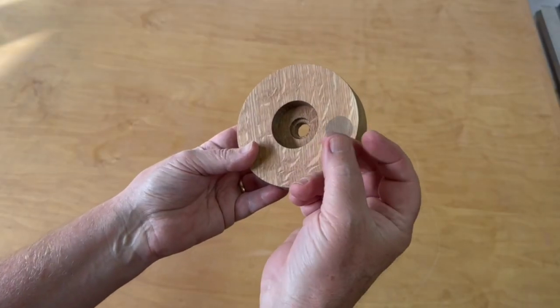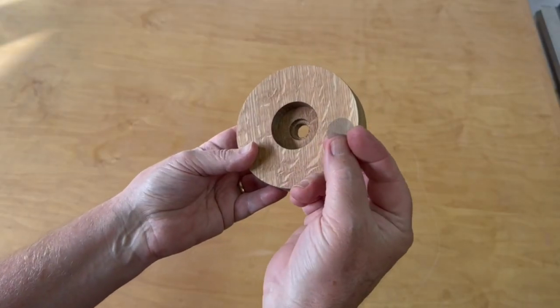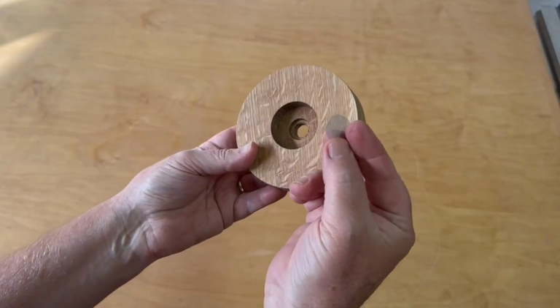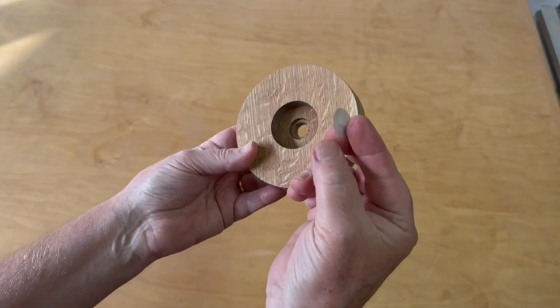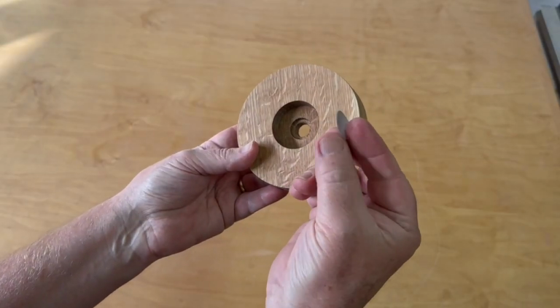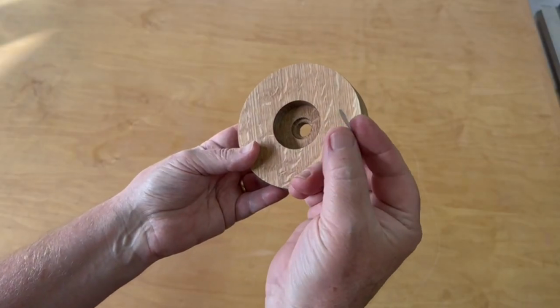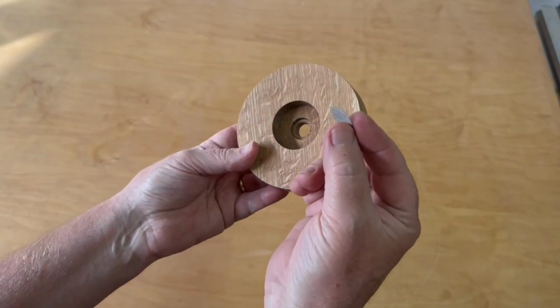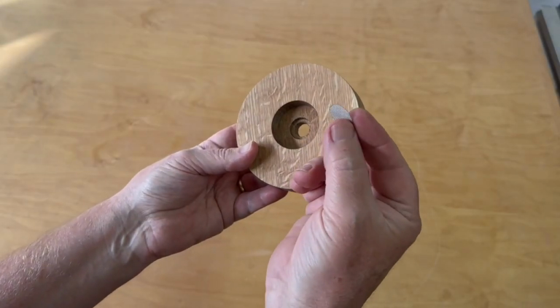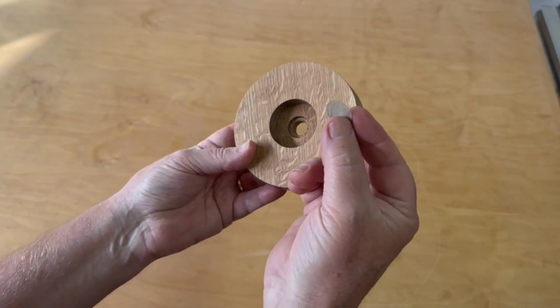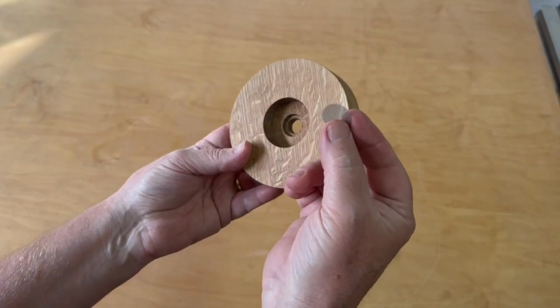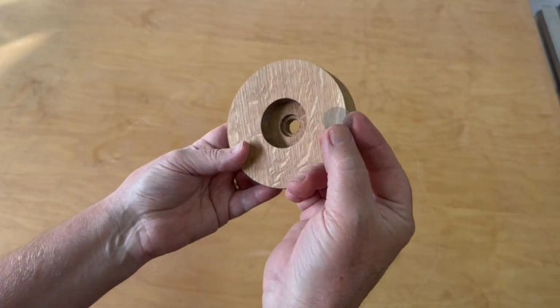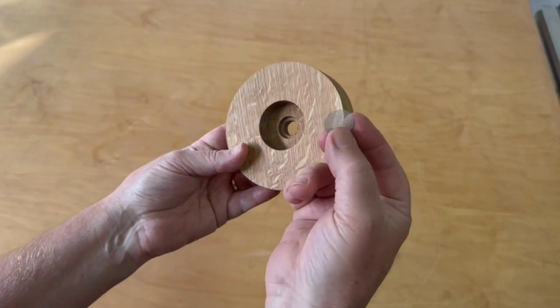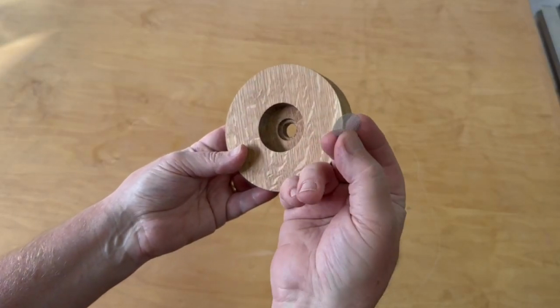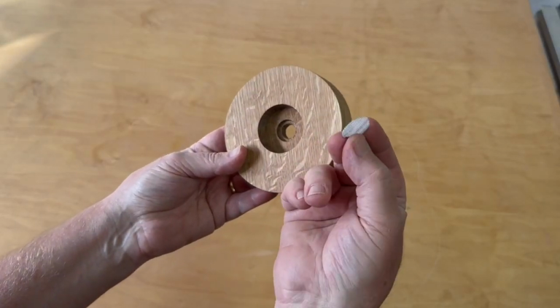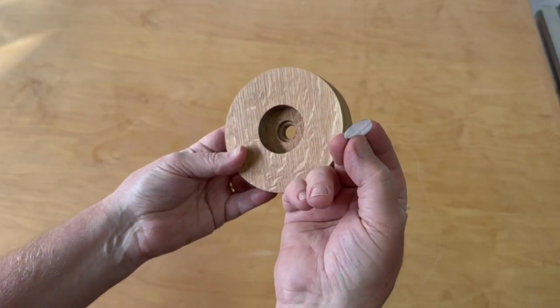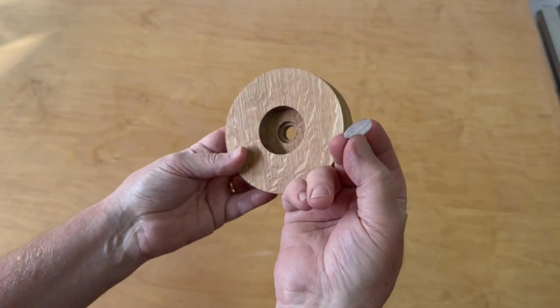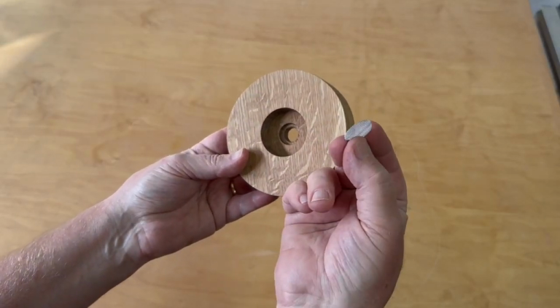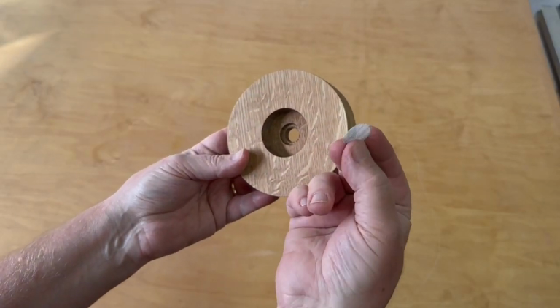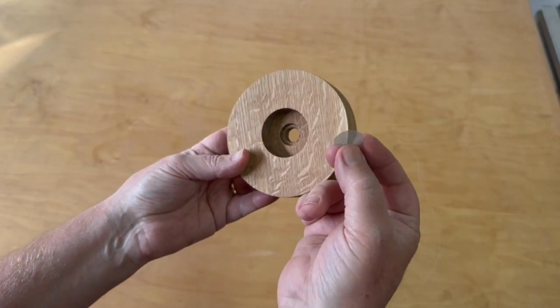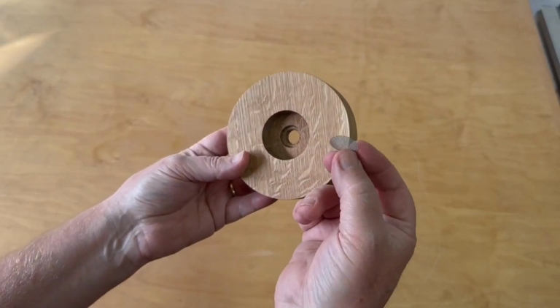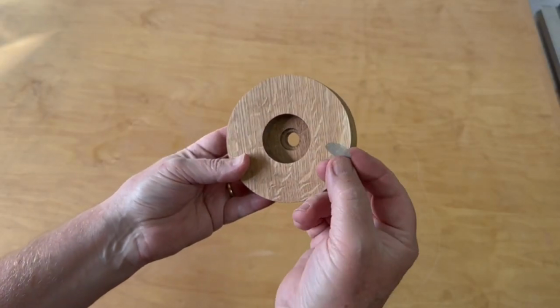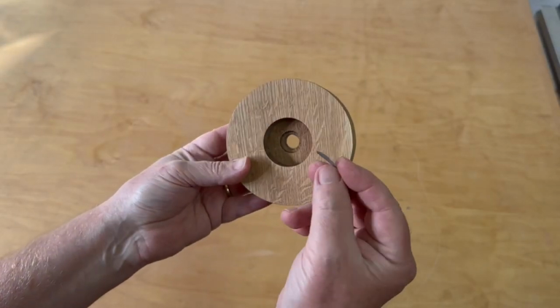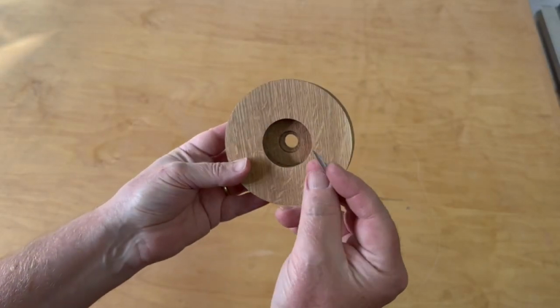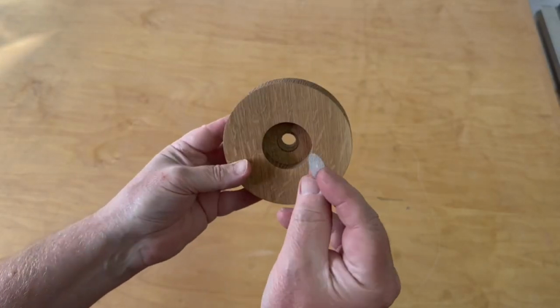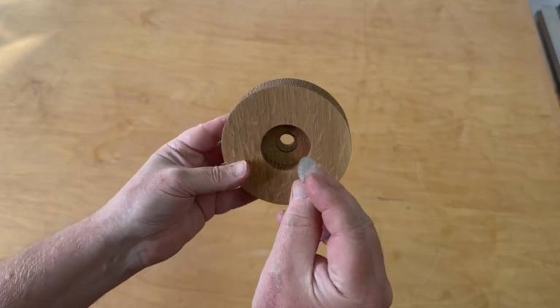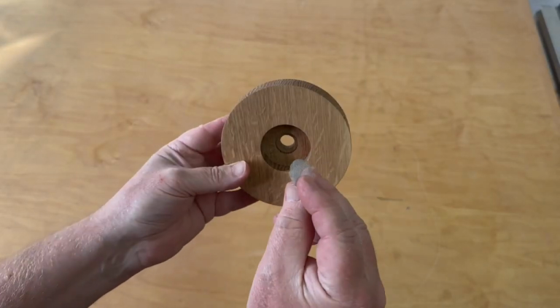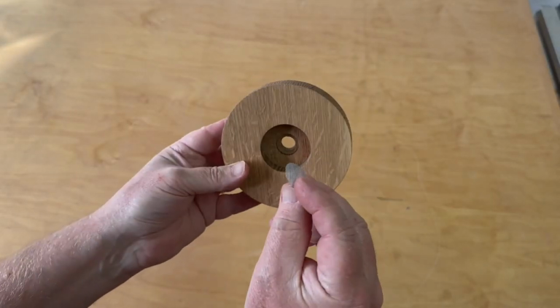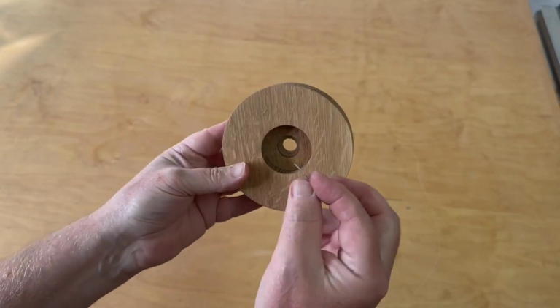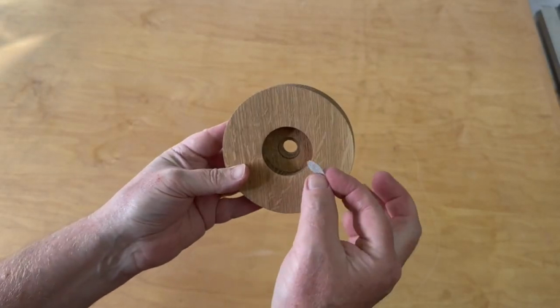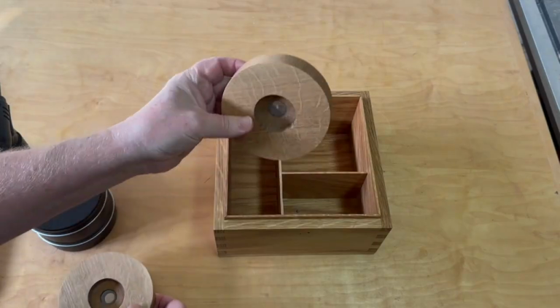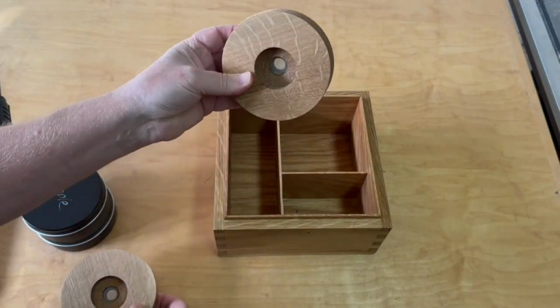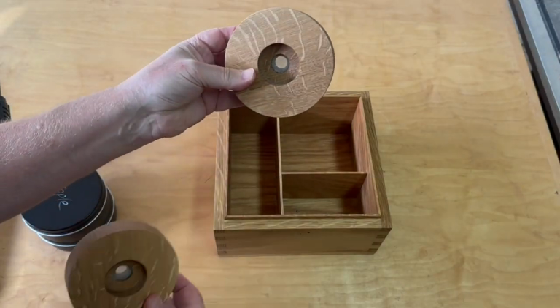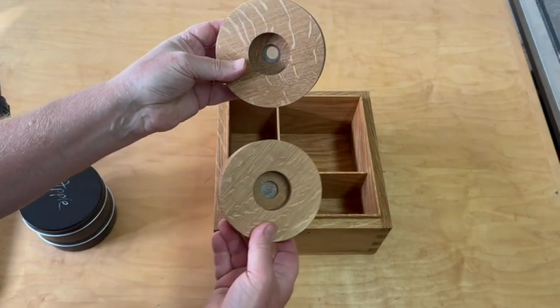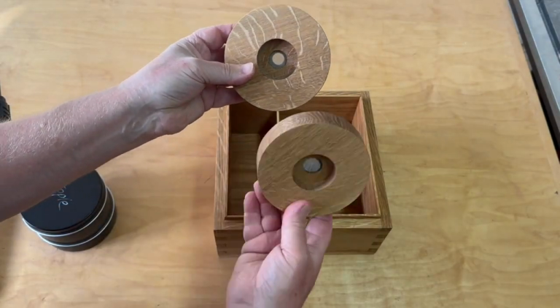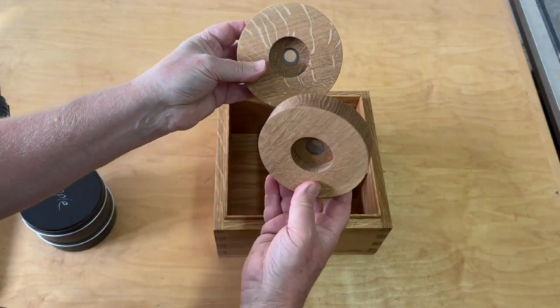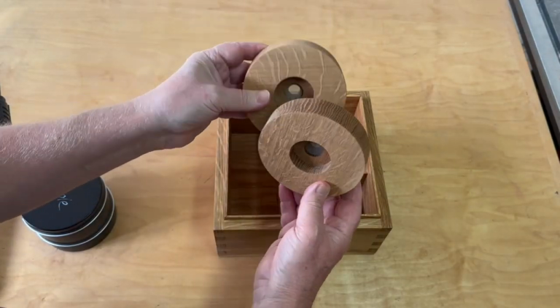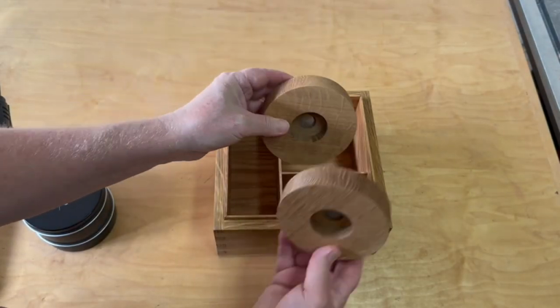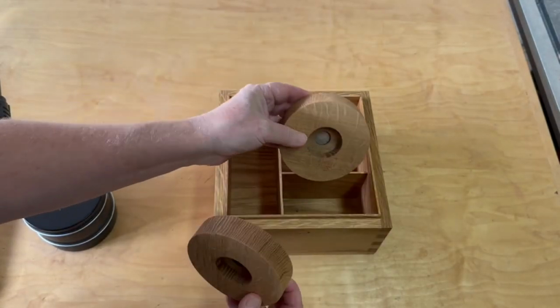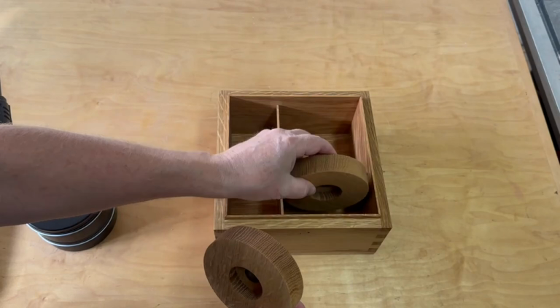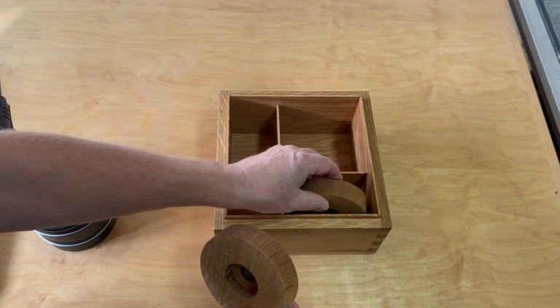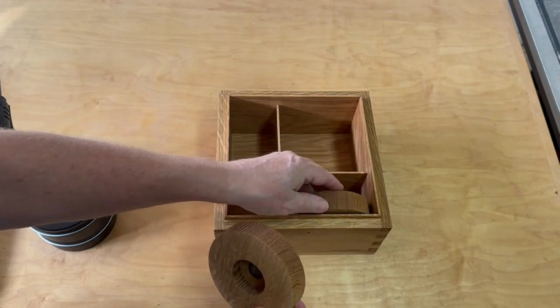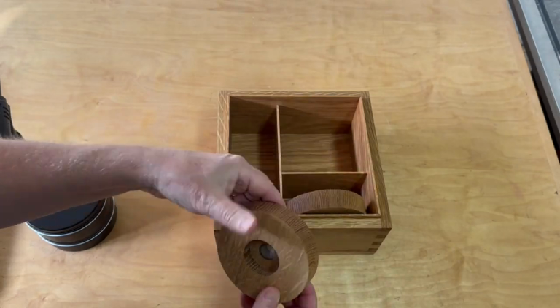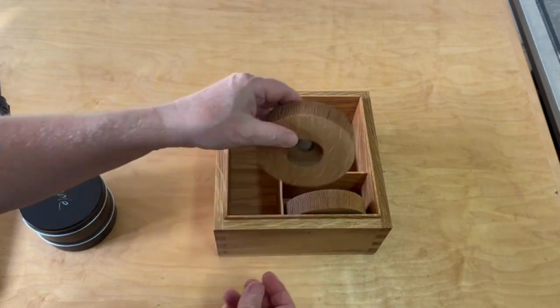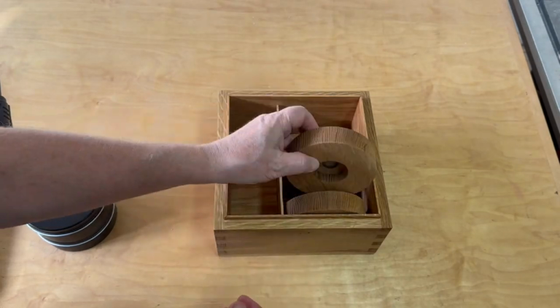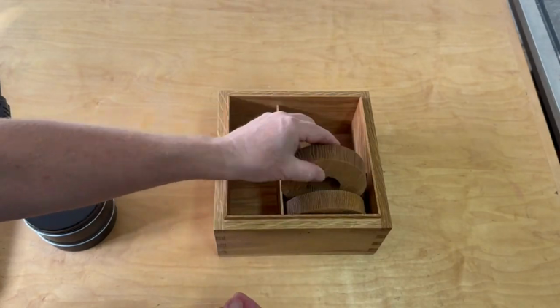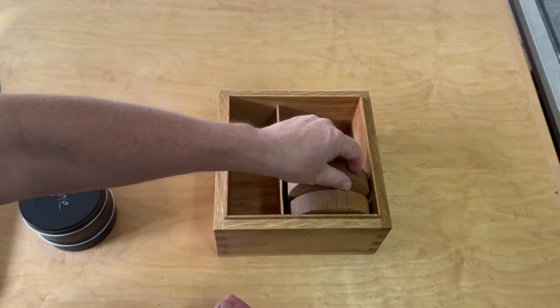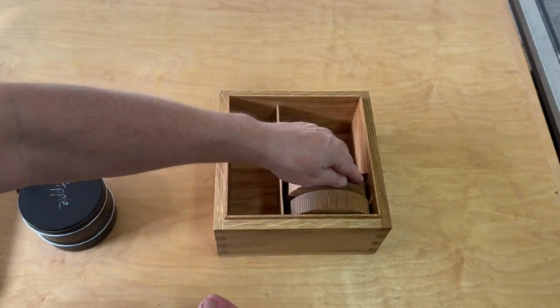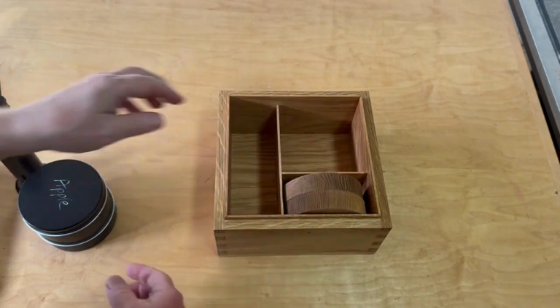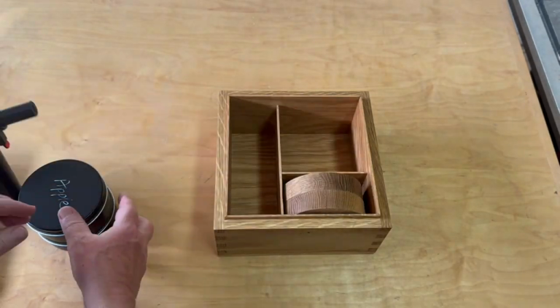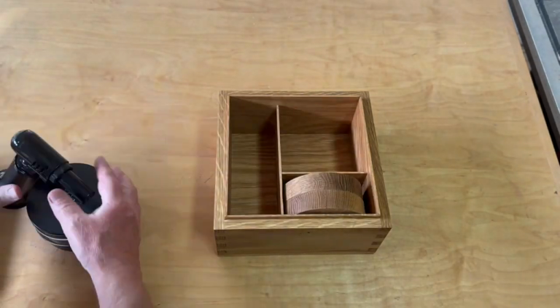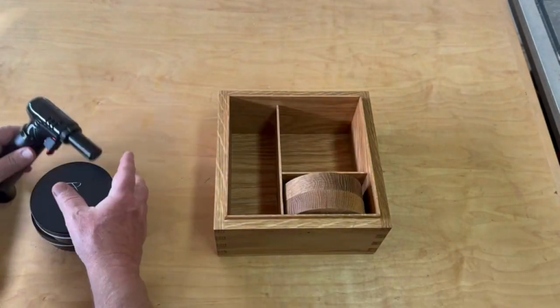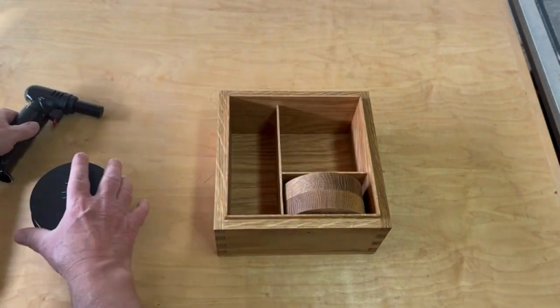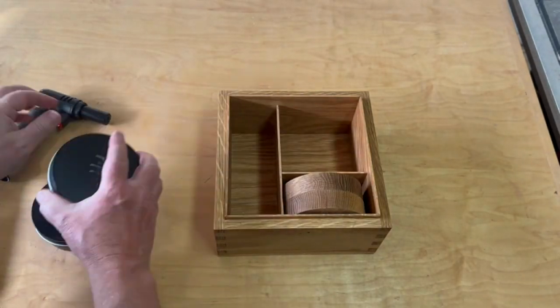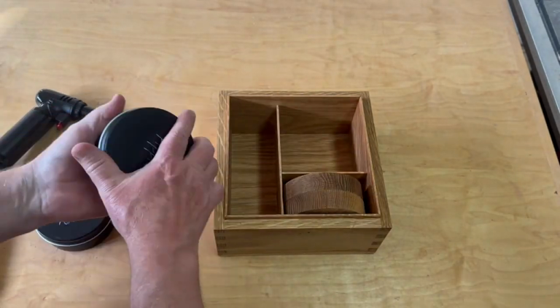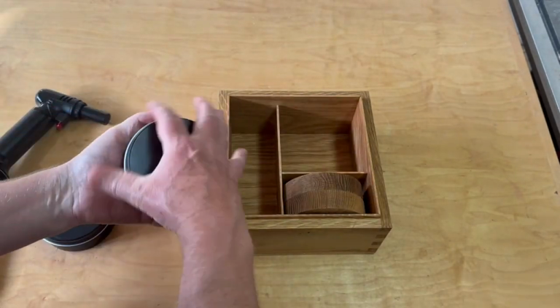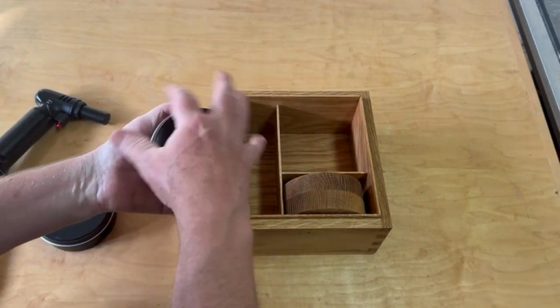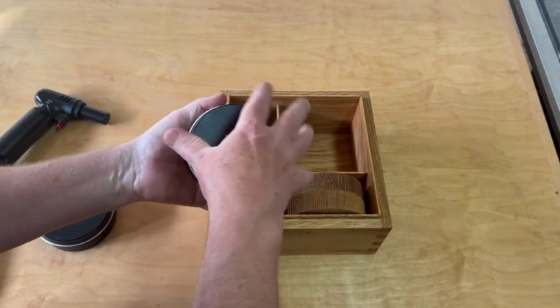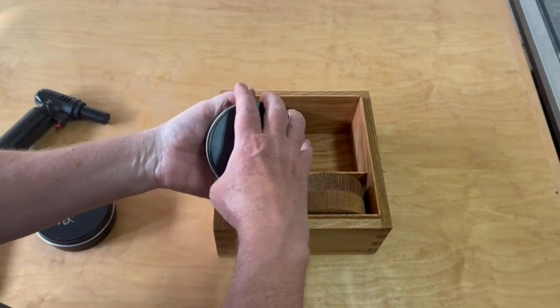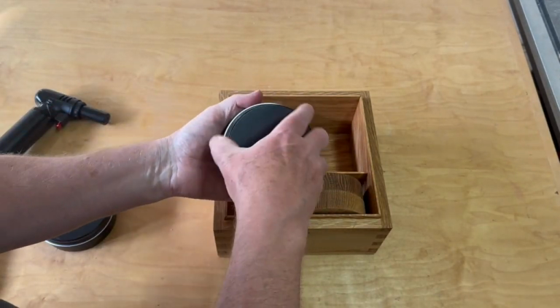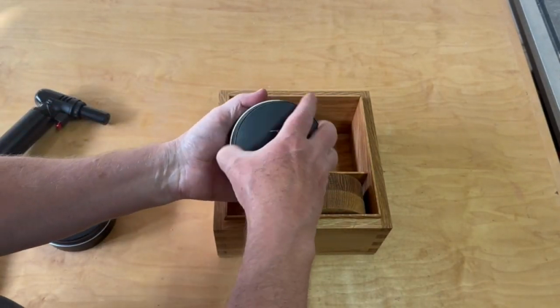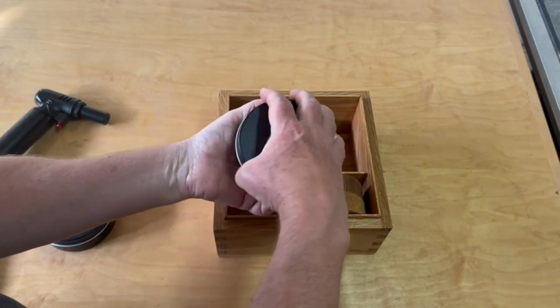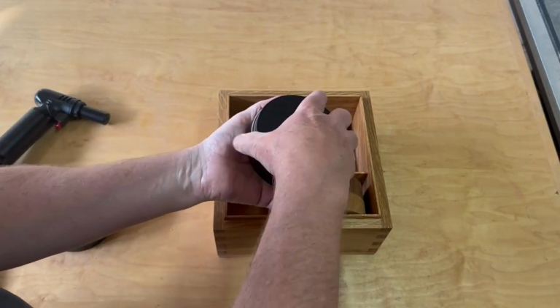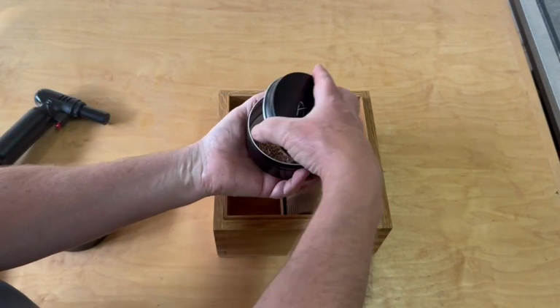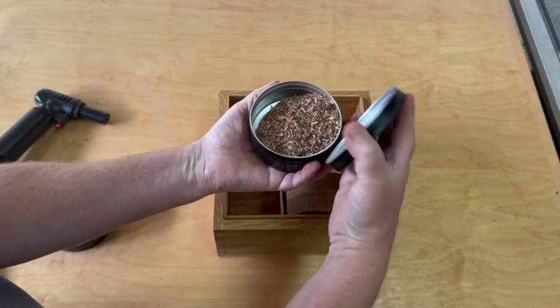I'll leave links in the description for where to get these stainless steel screens, the torches, wood chips, and everything needed to make the whole kit.